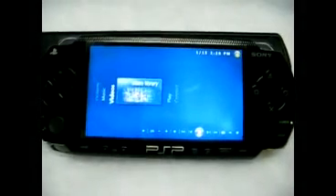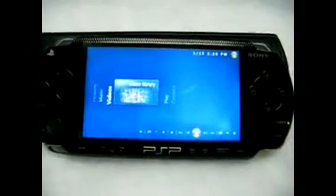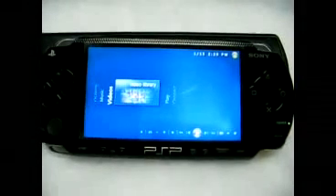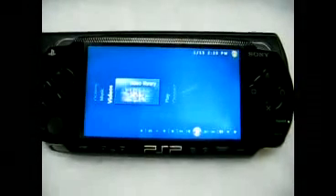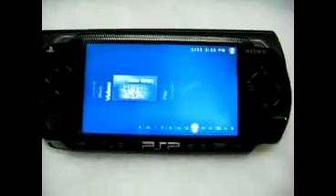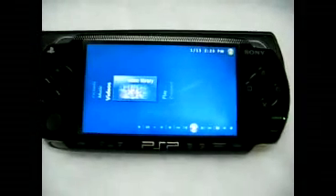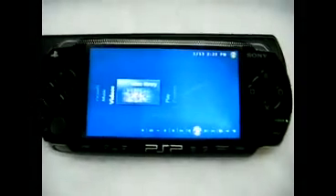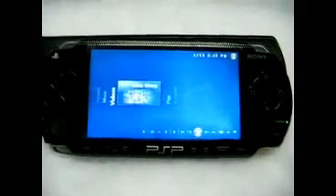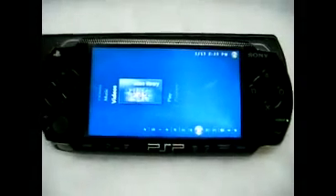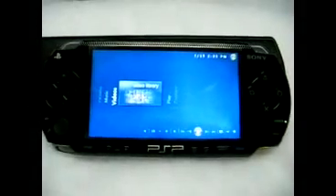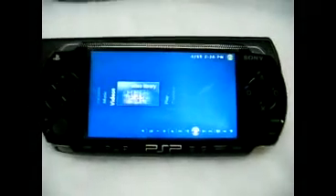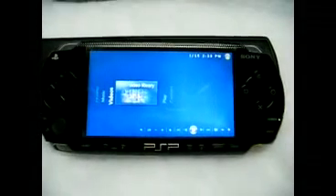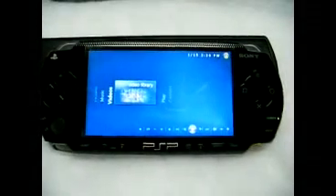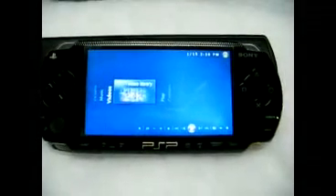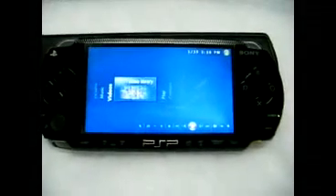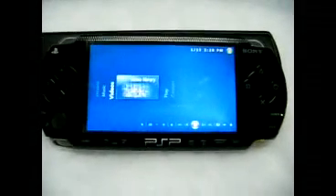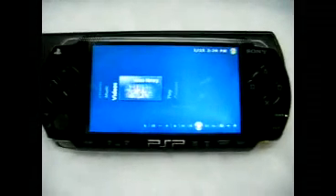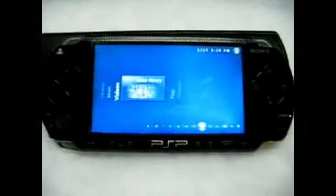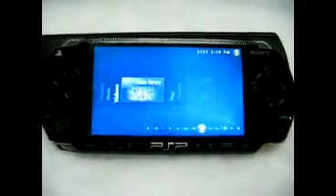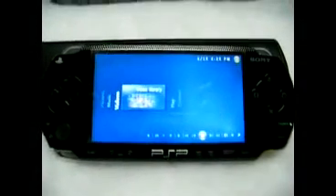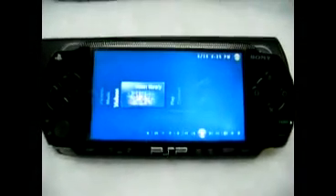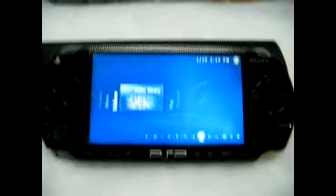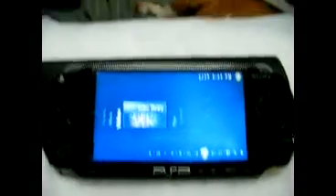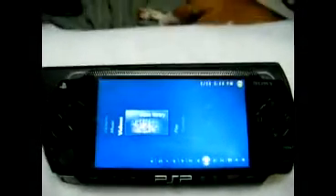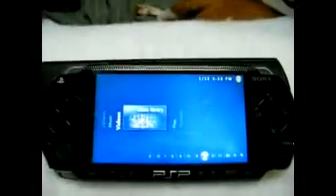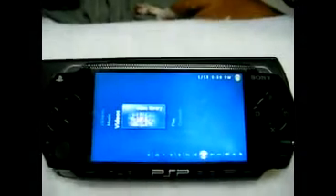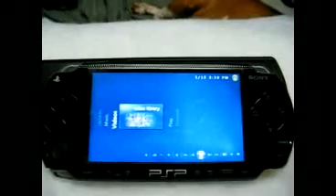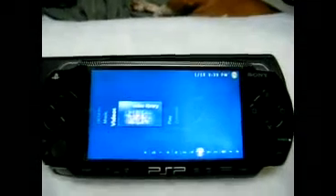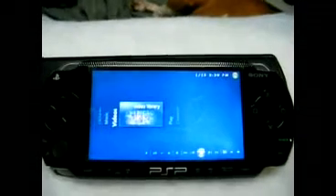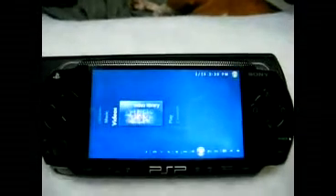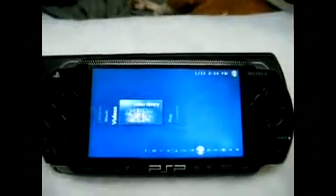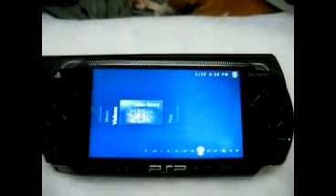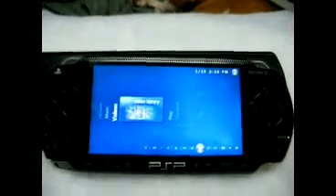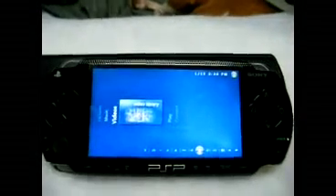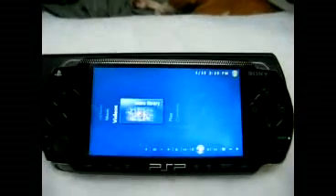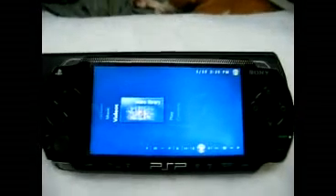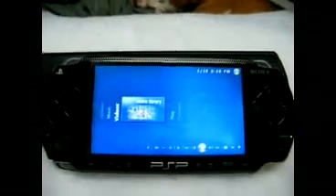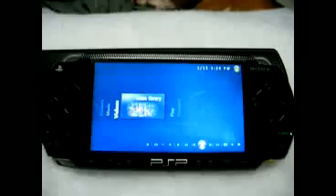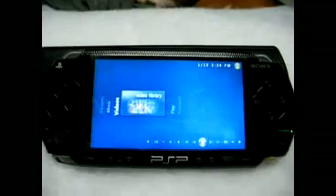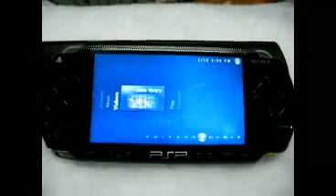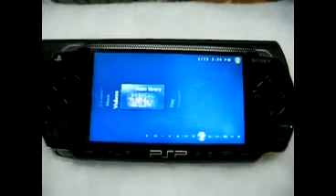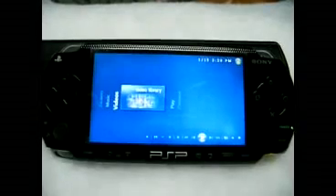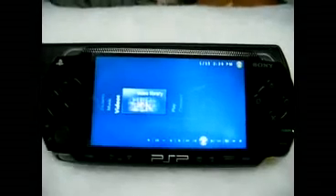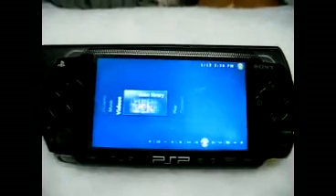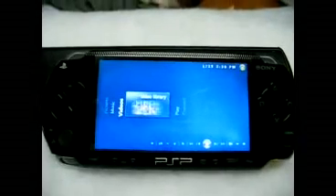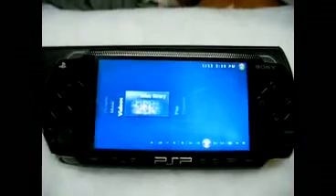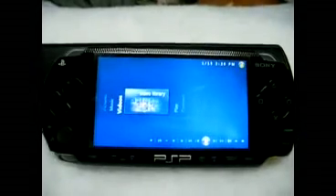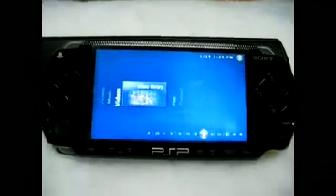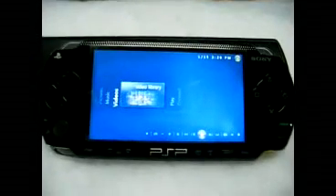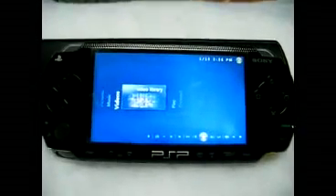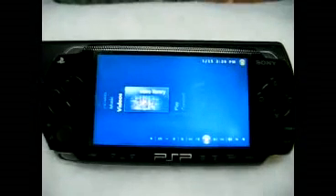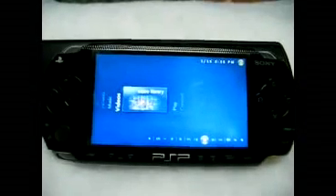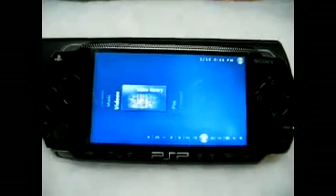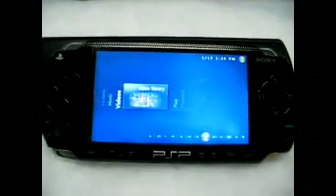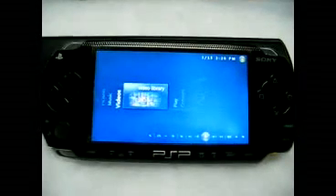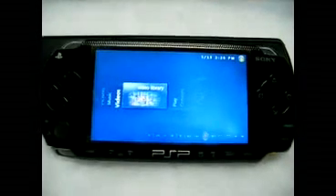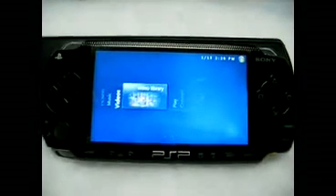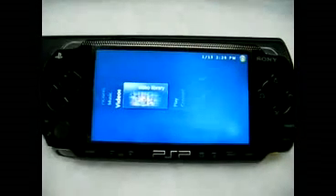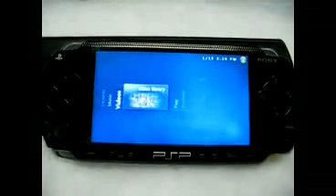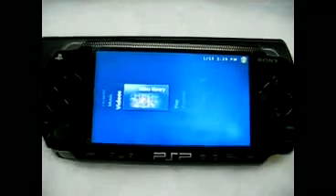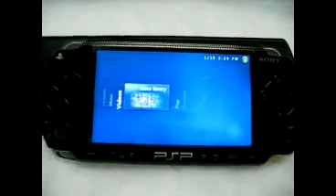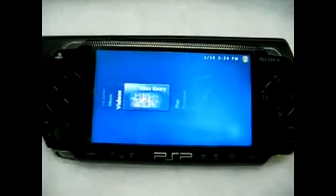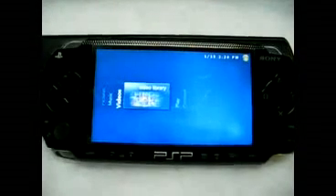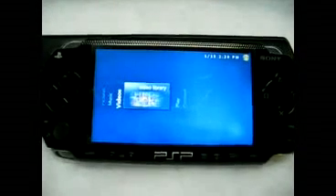That's a quick little walkthrough of the new firmware with MCE.